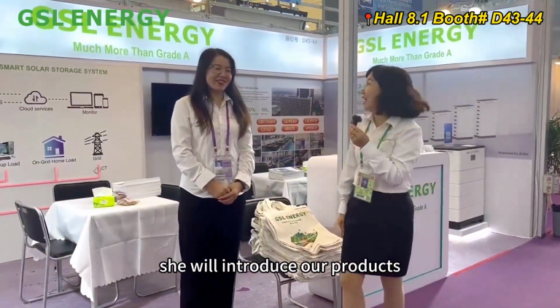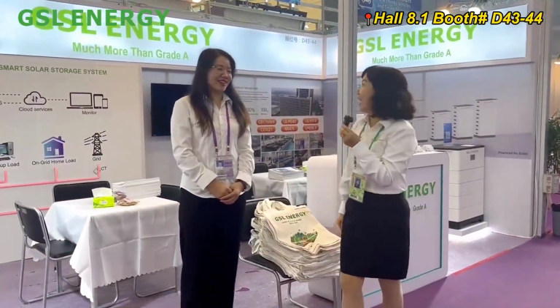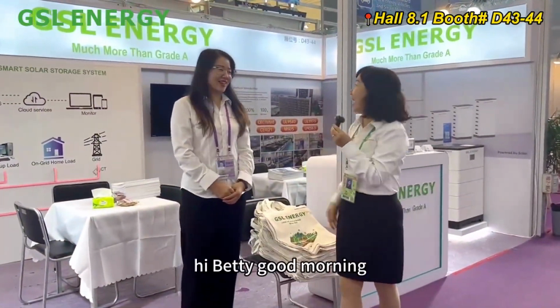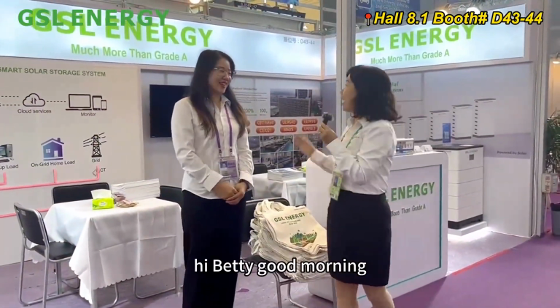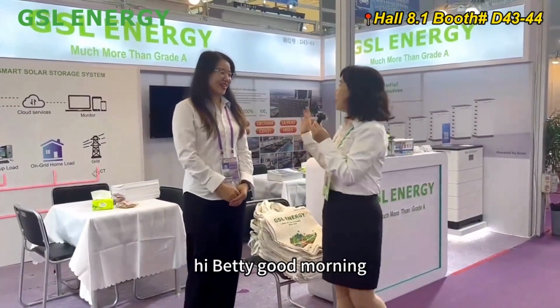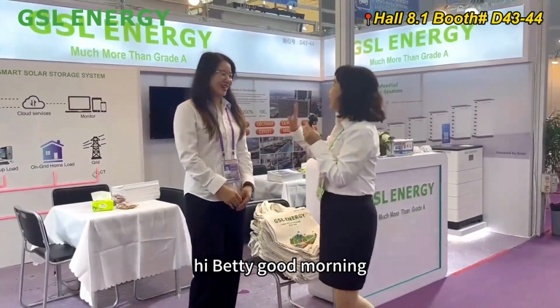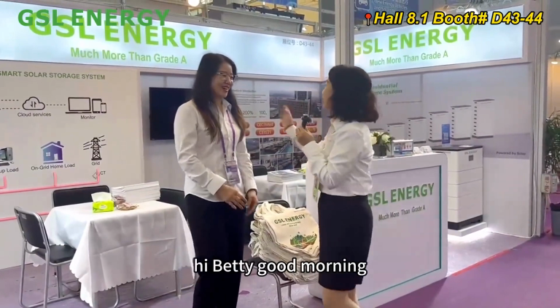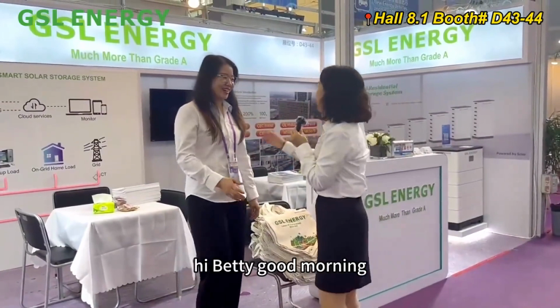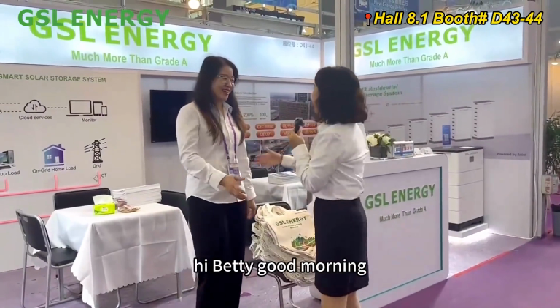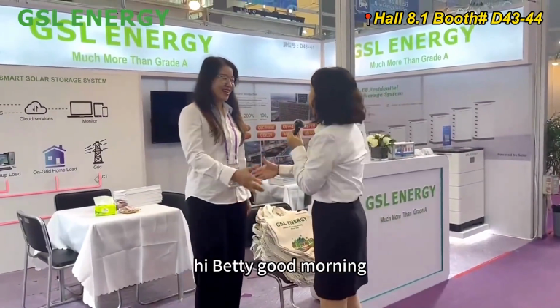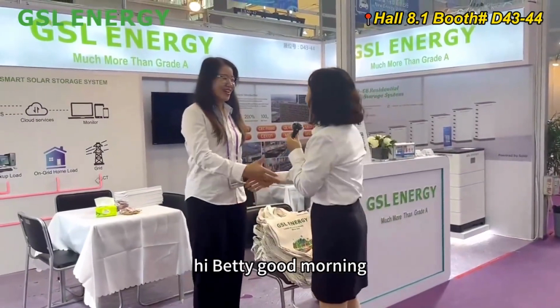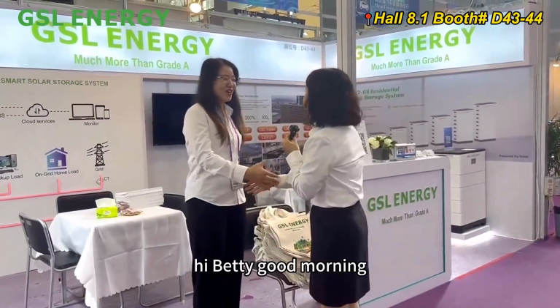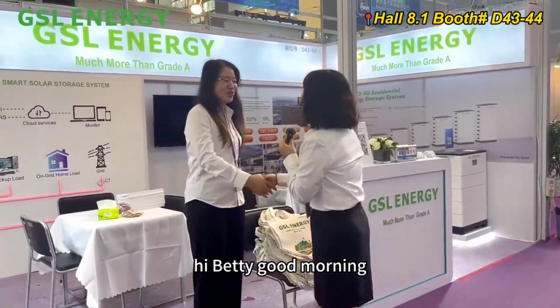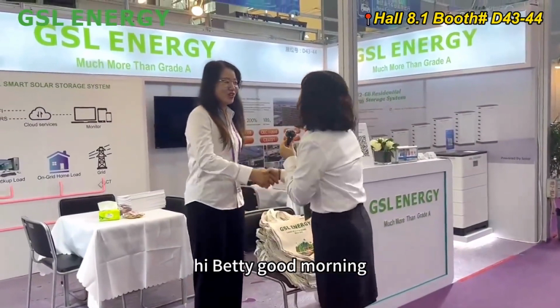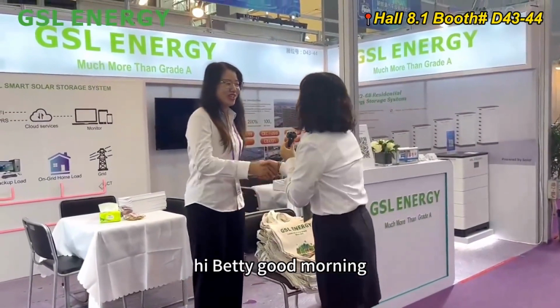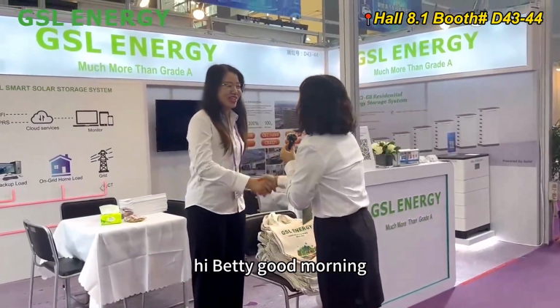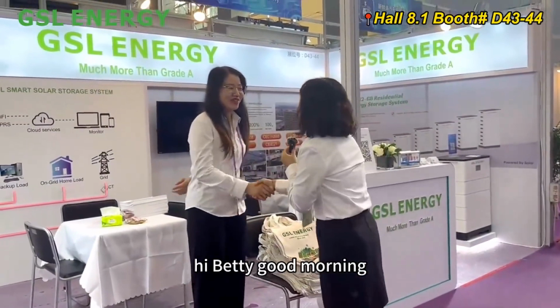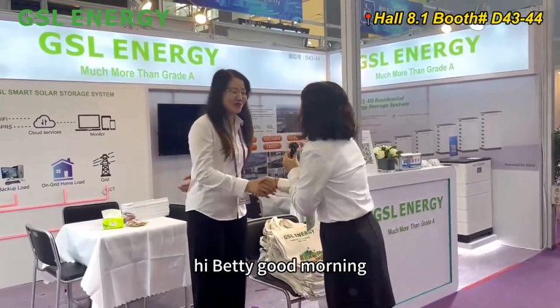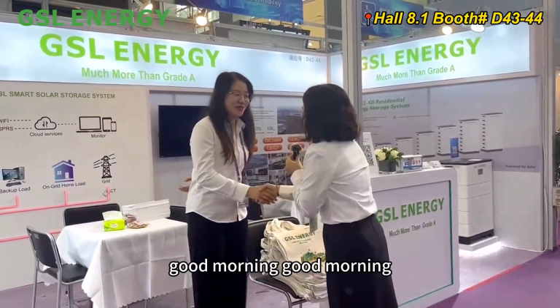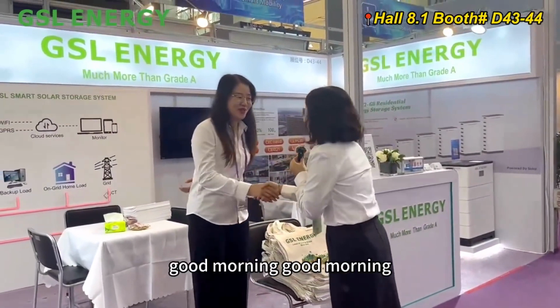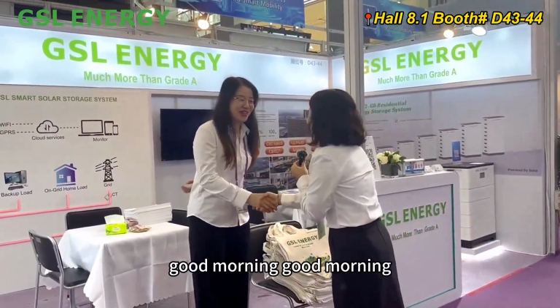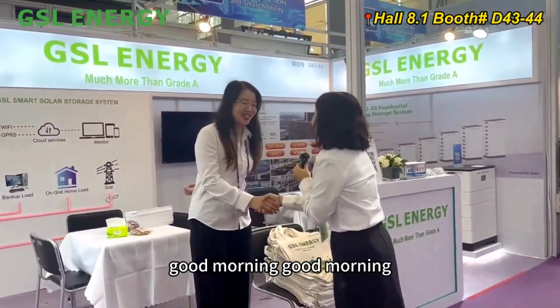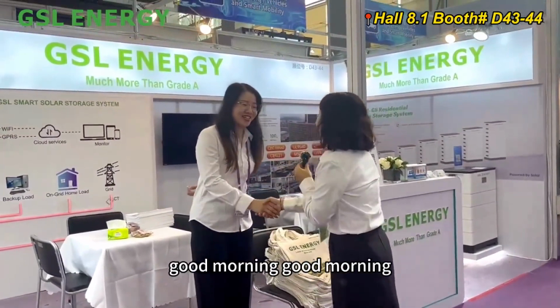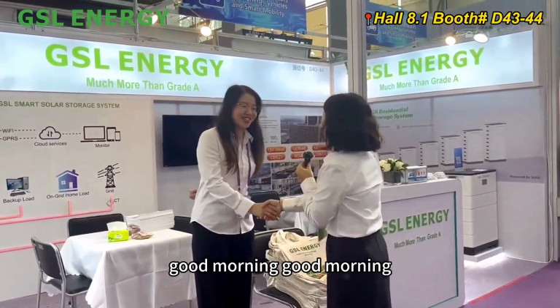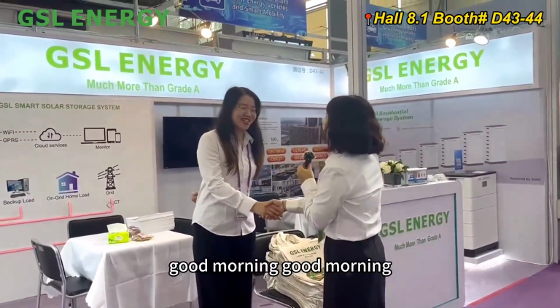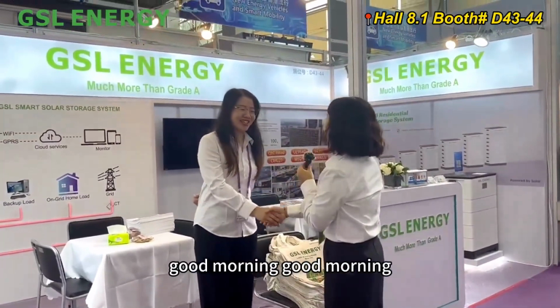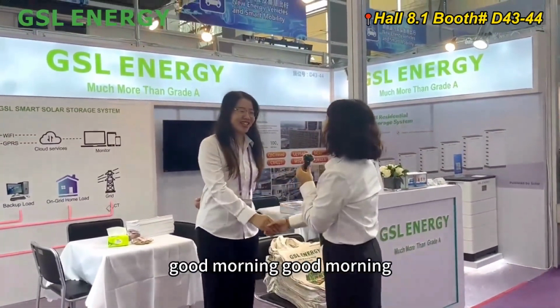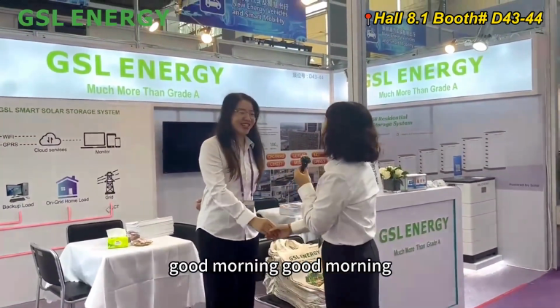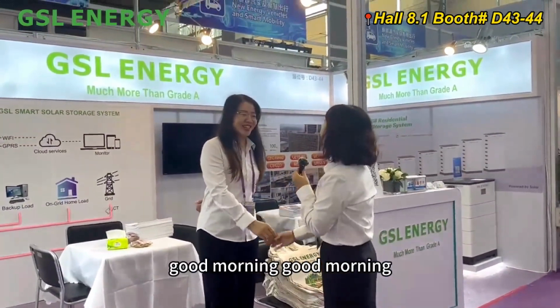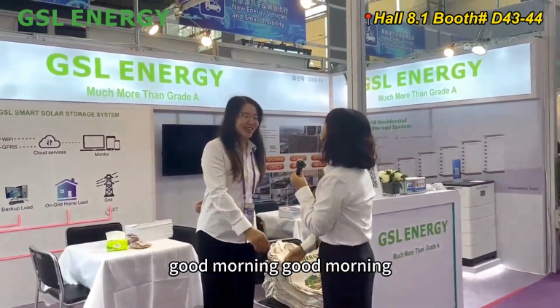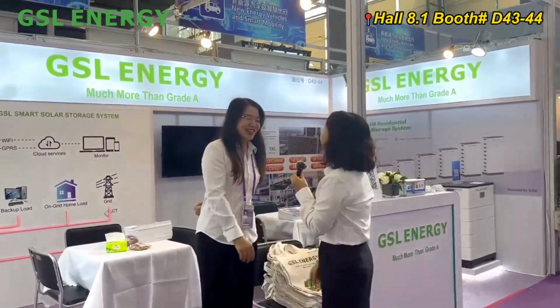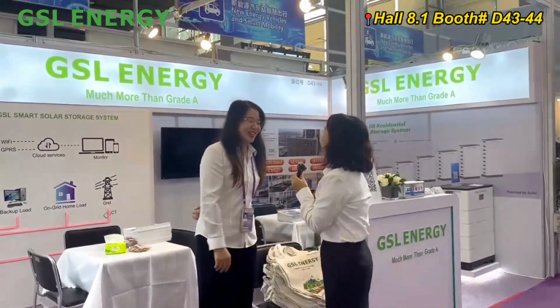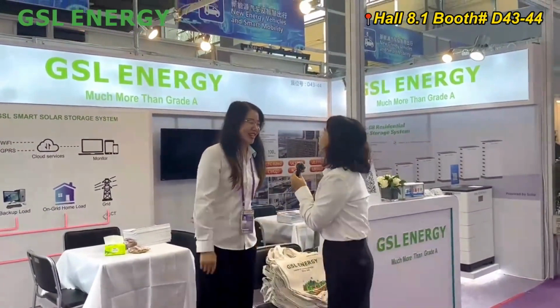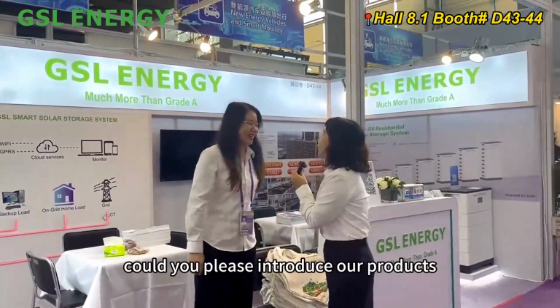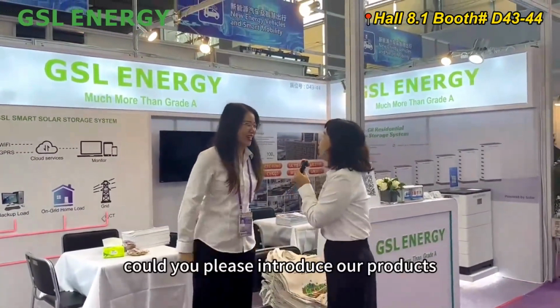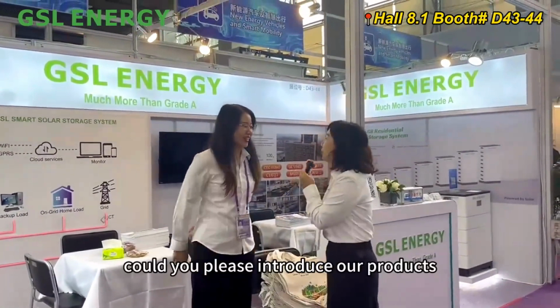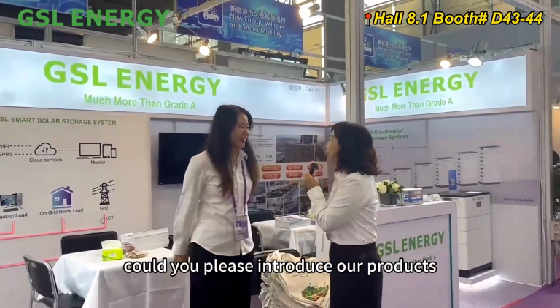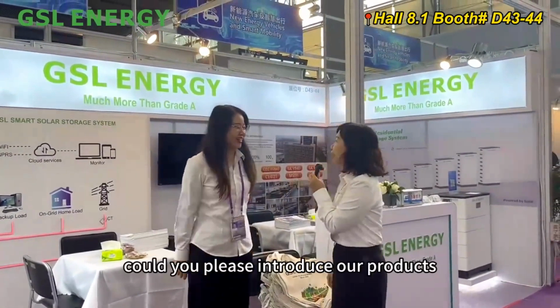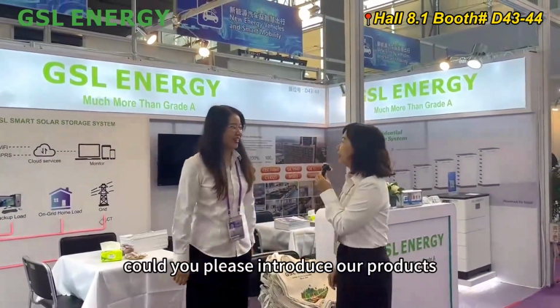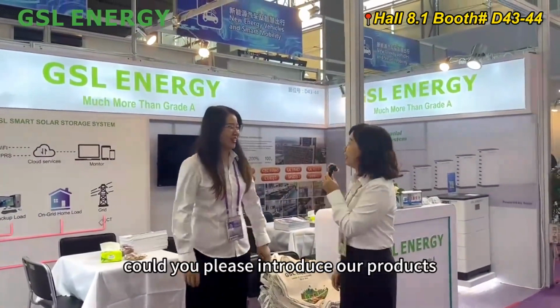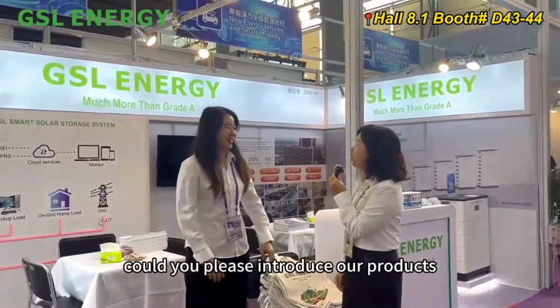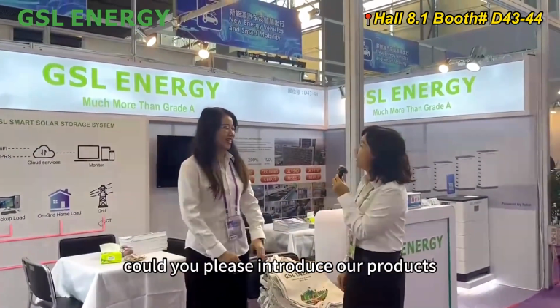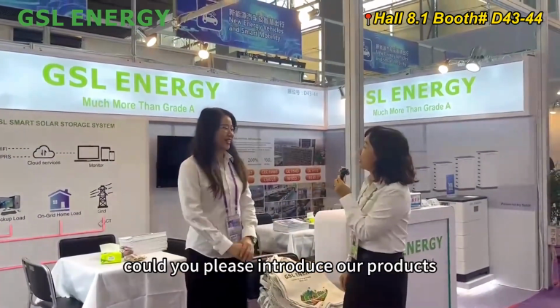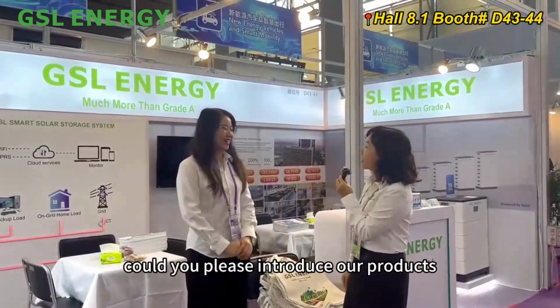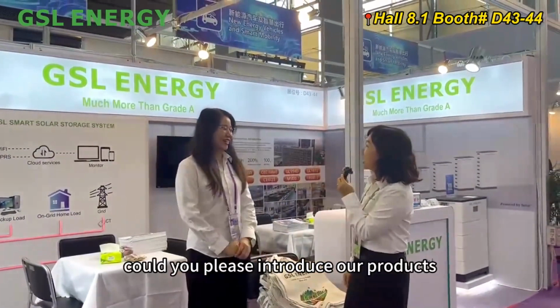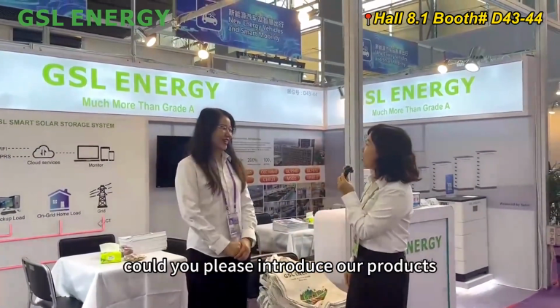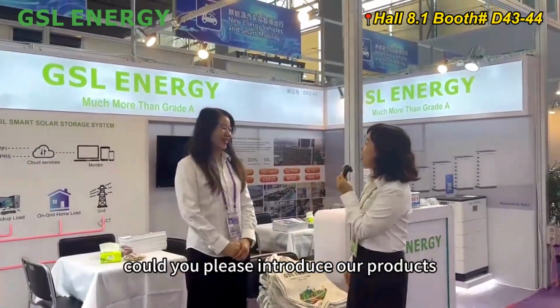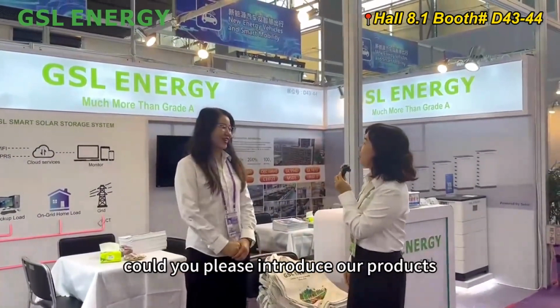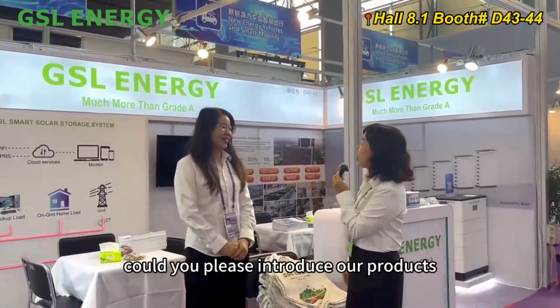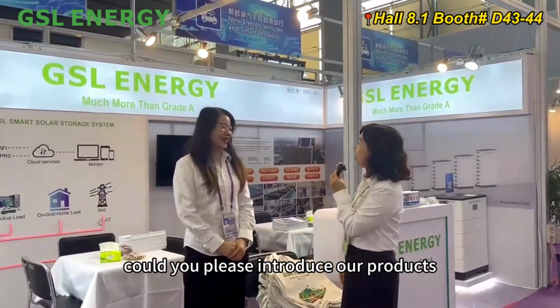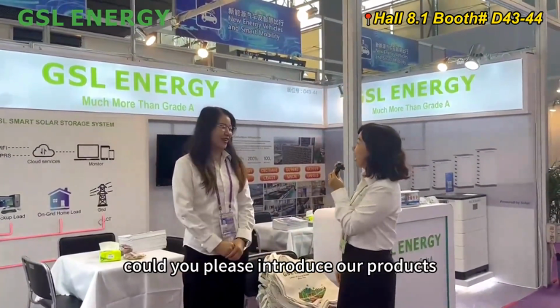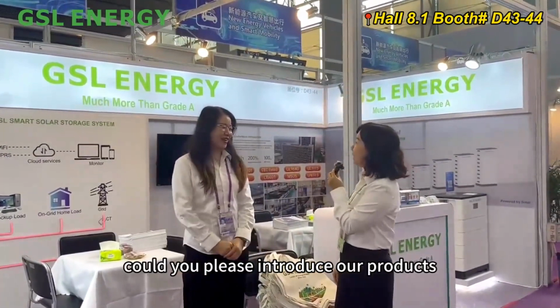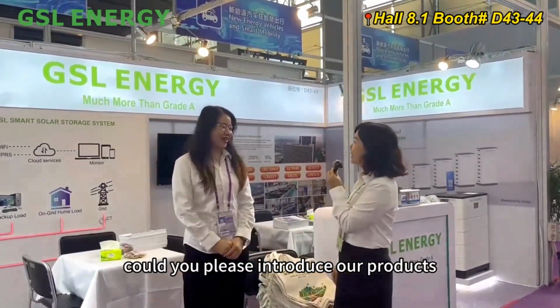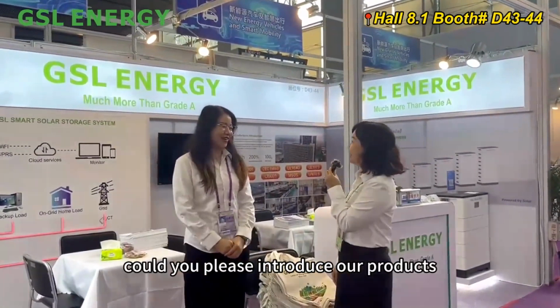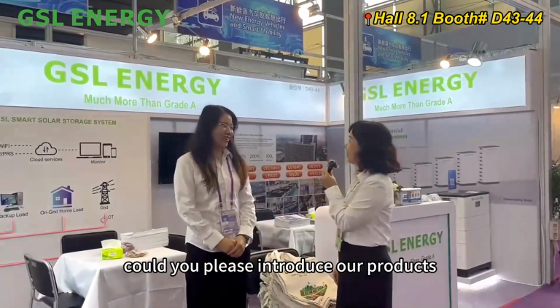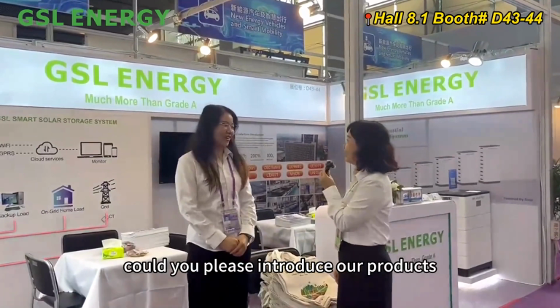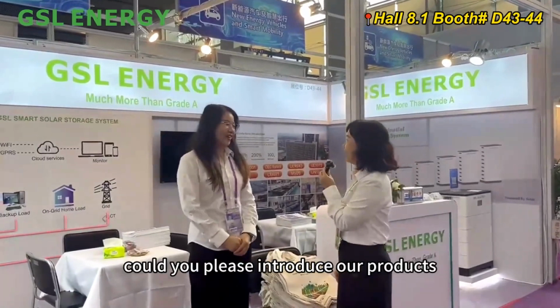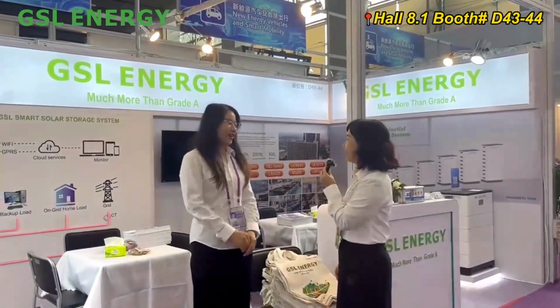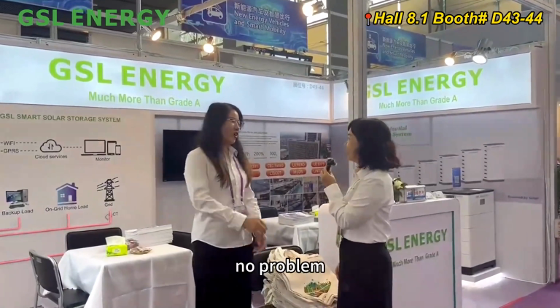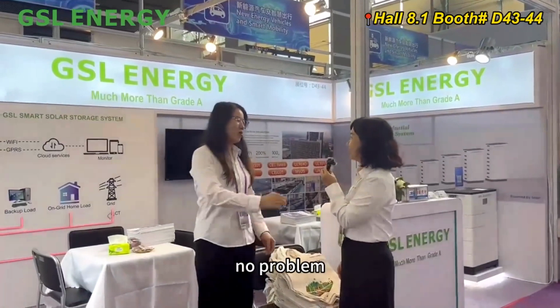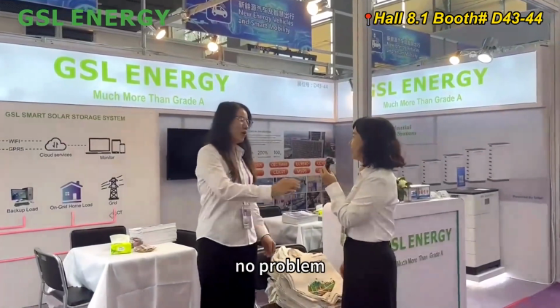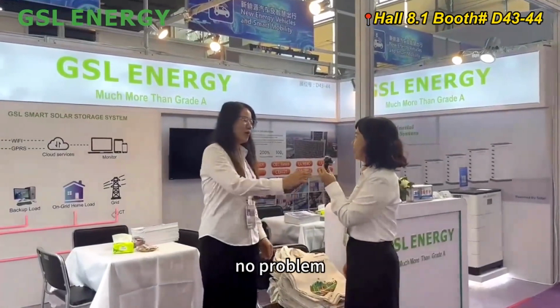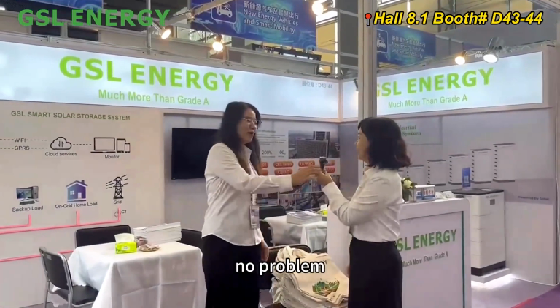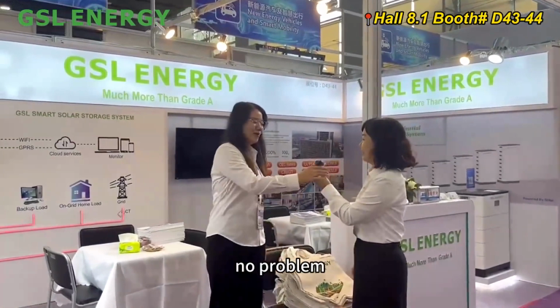Hi Betty! Good morning. Could you please introduce our products? No problem.